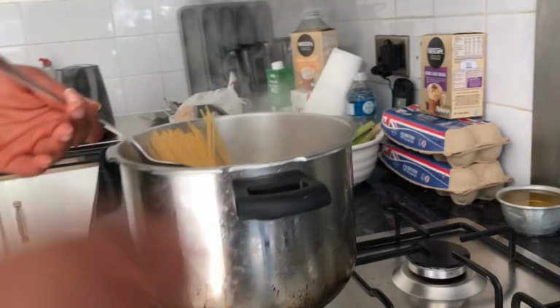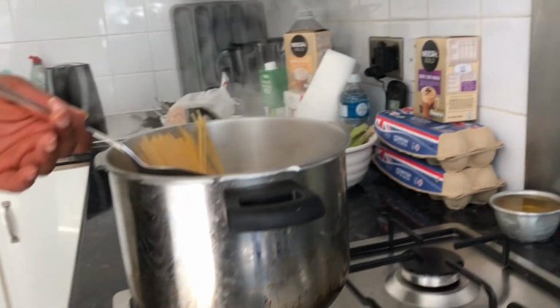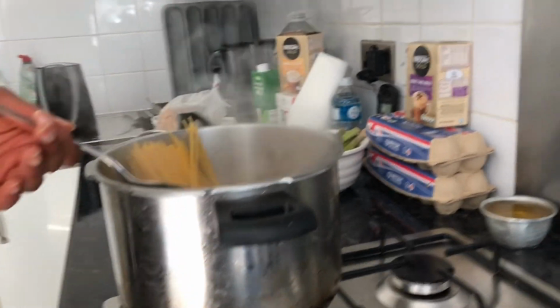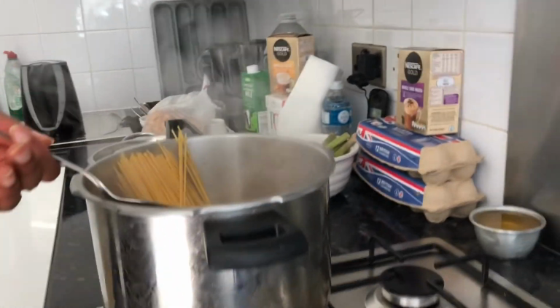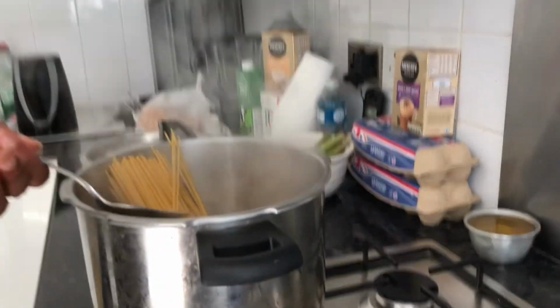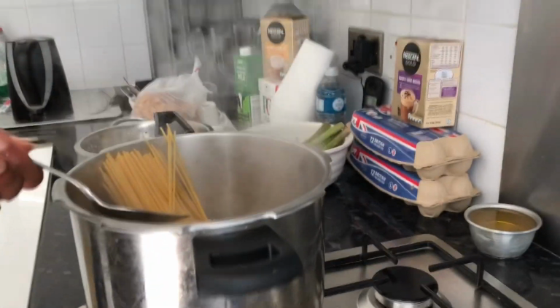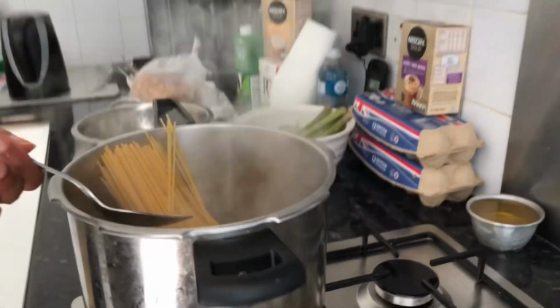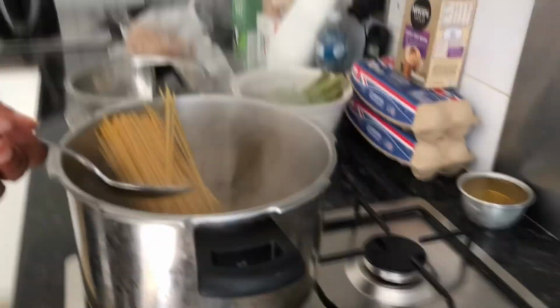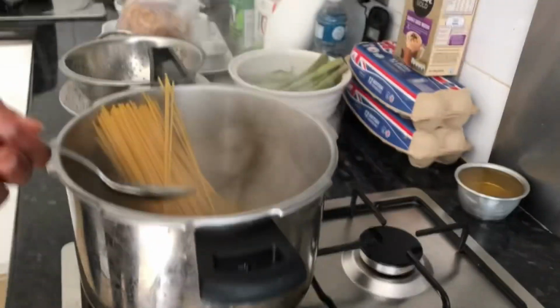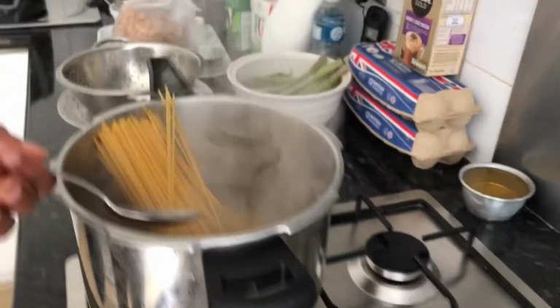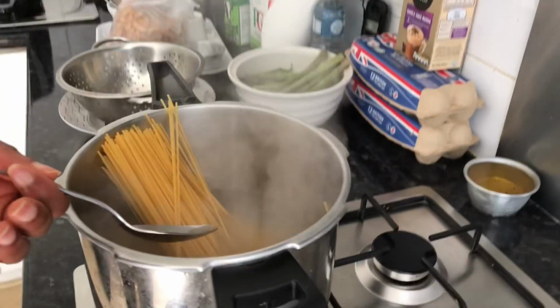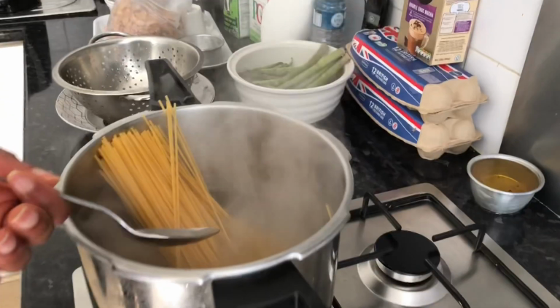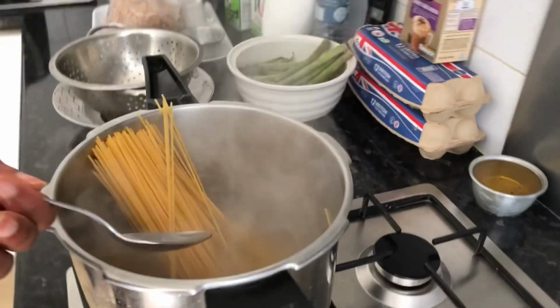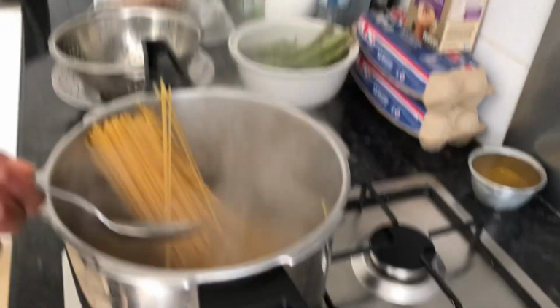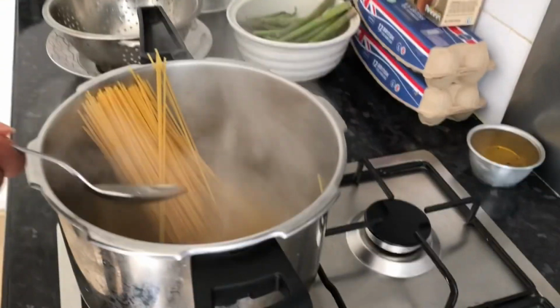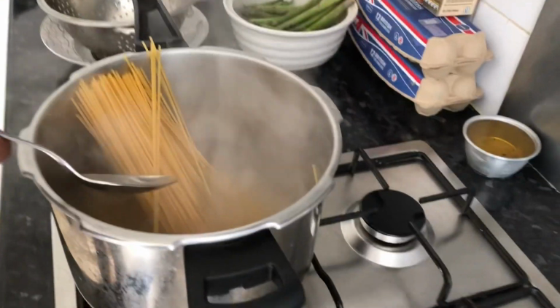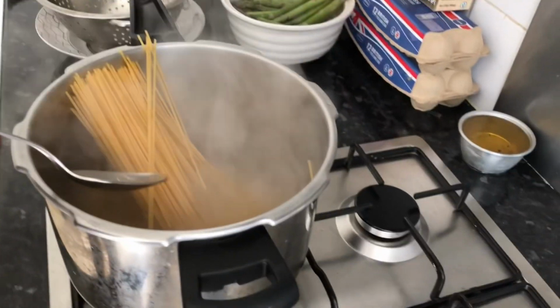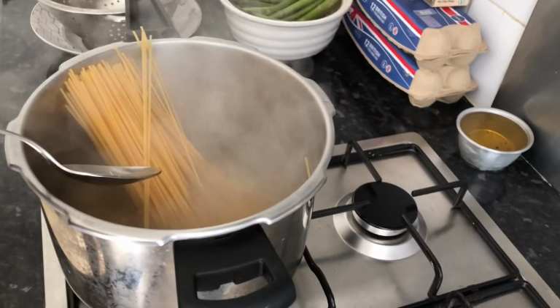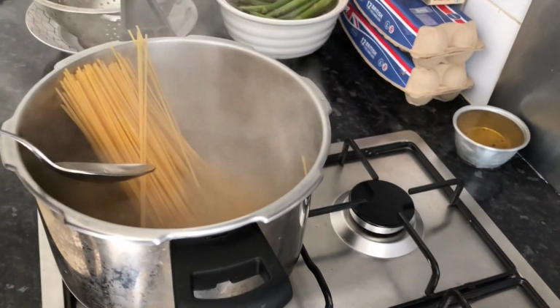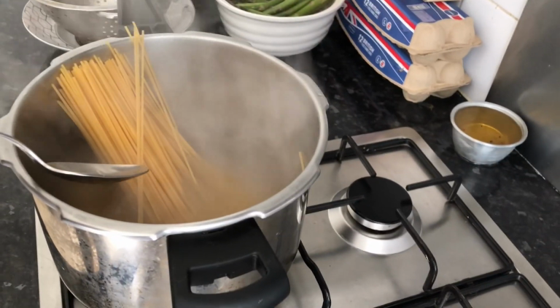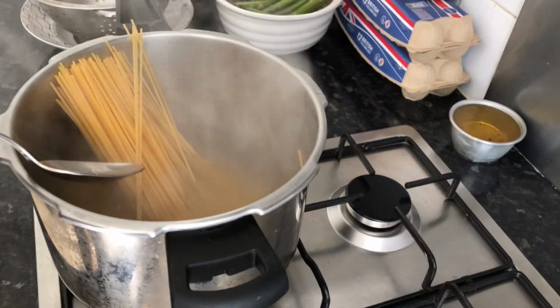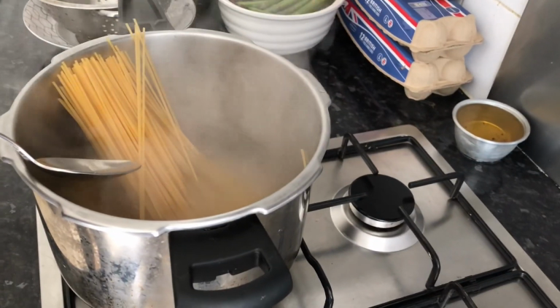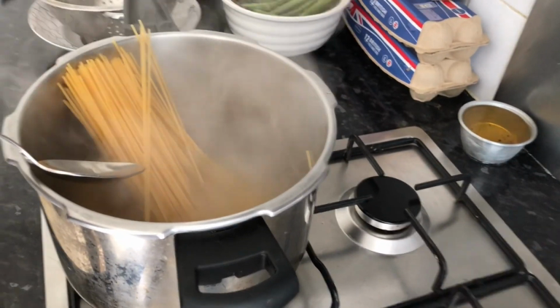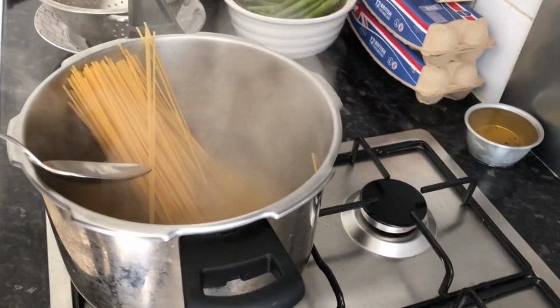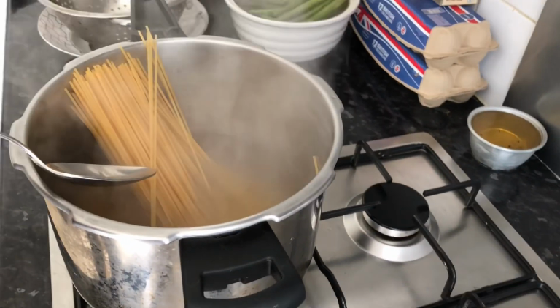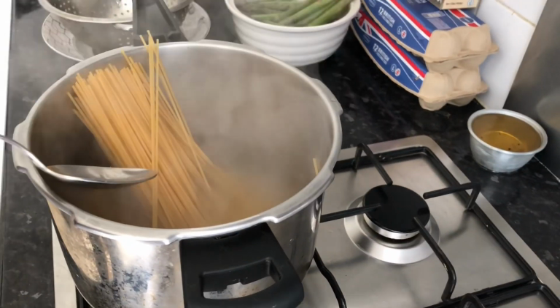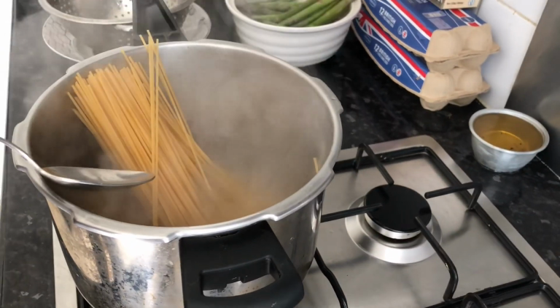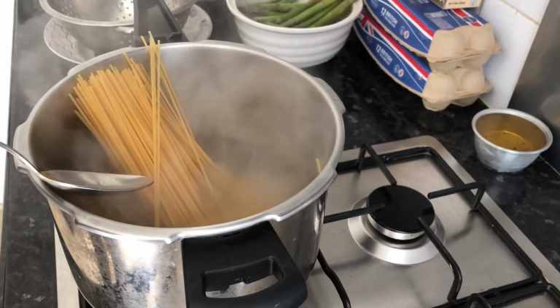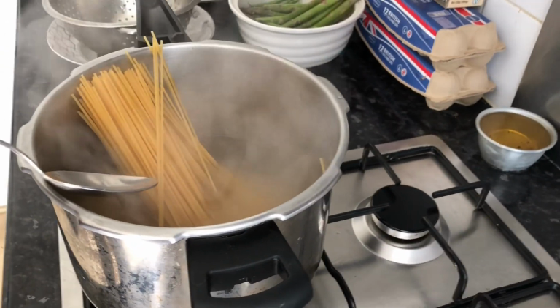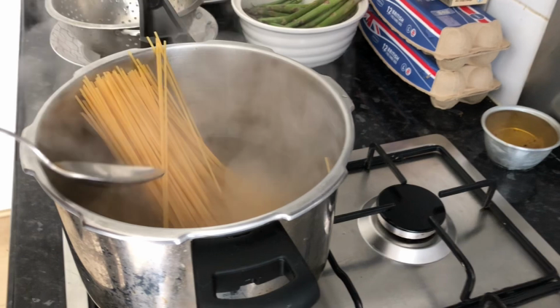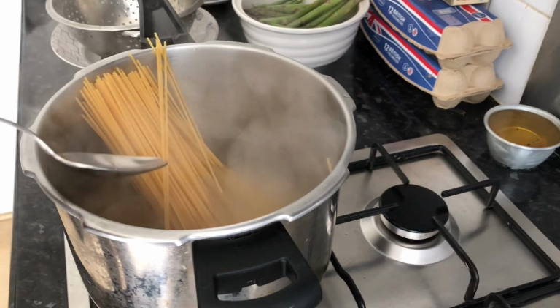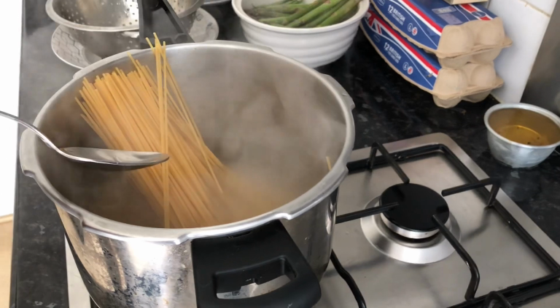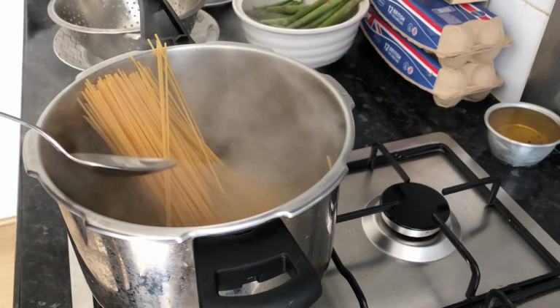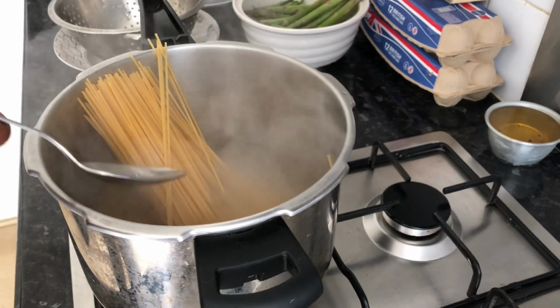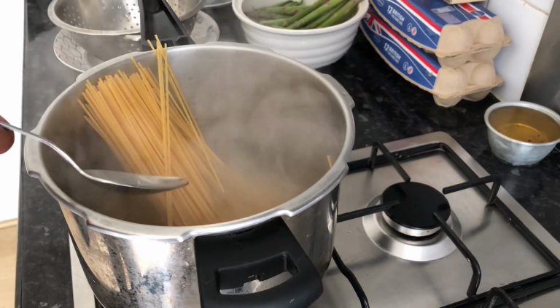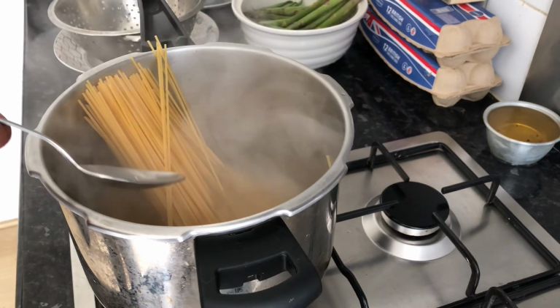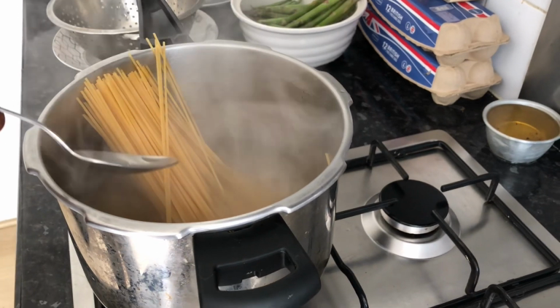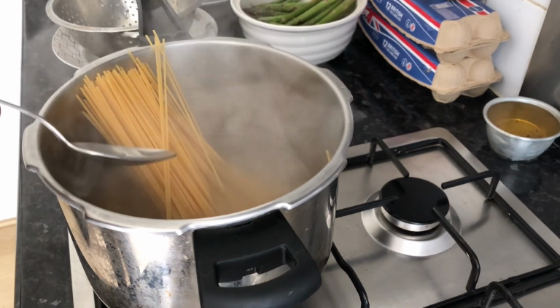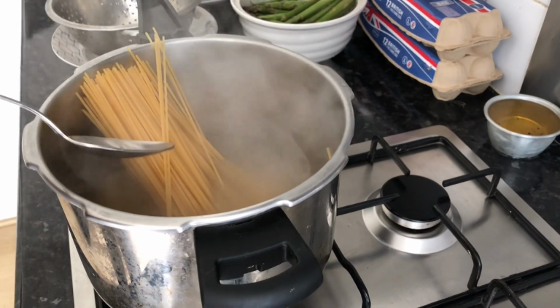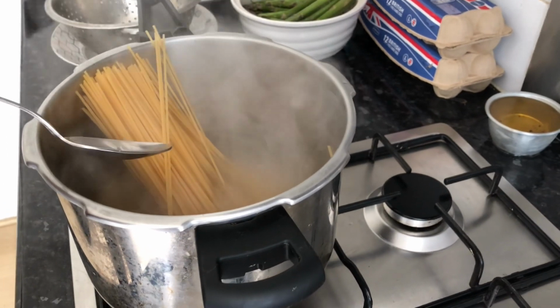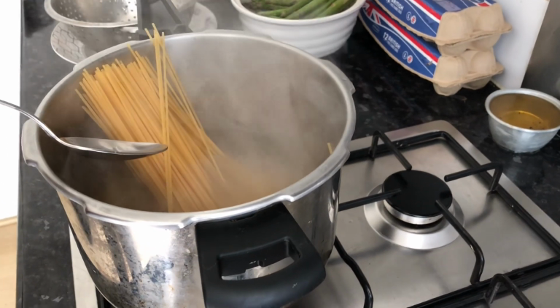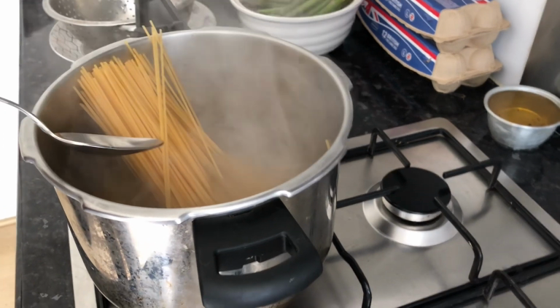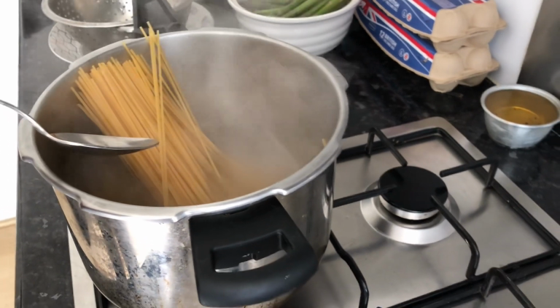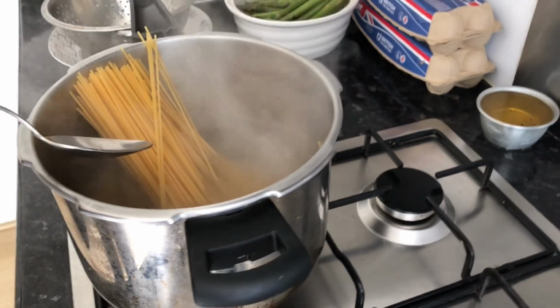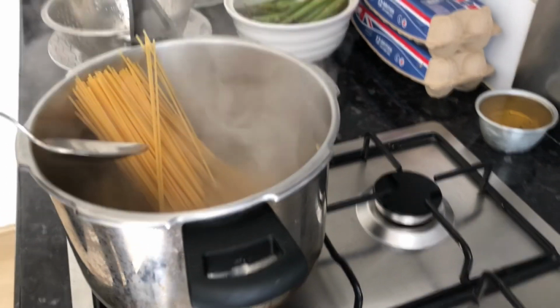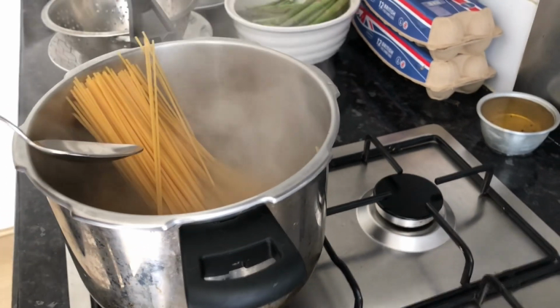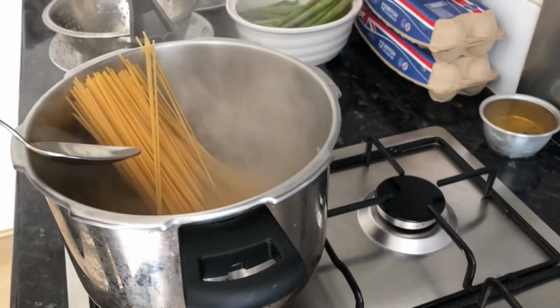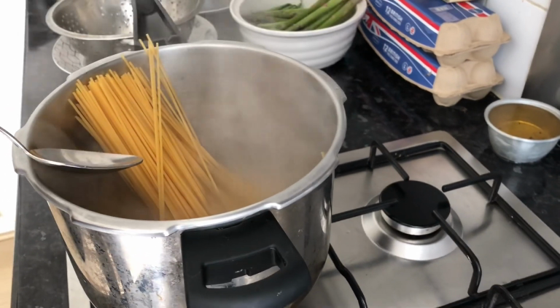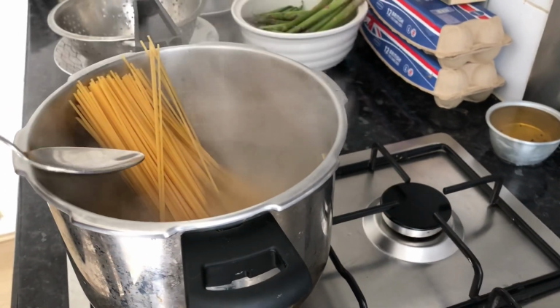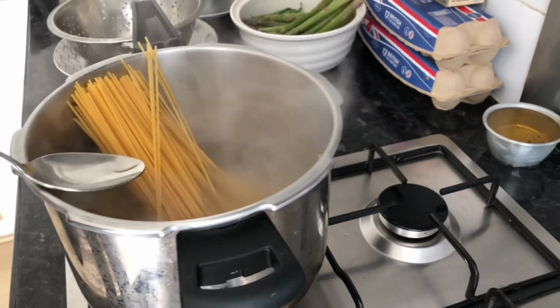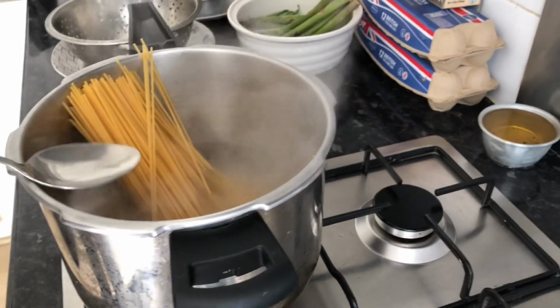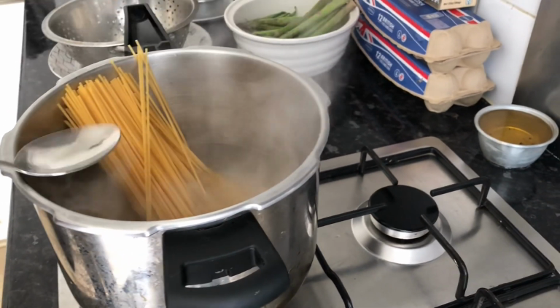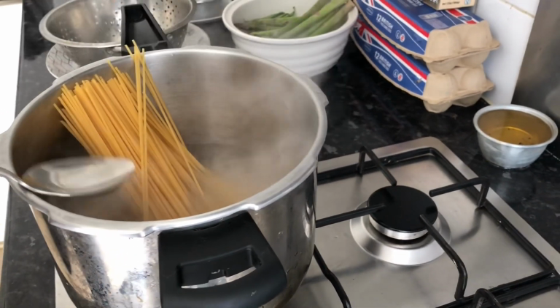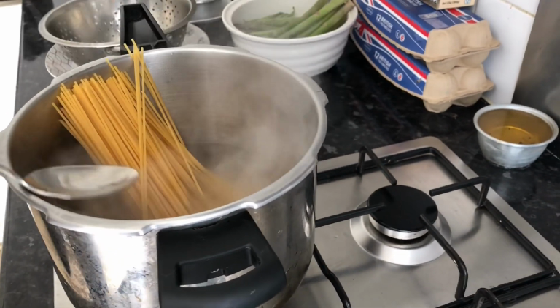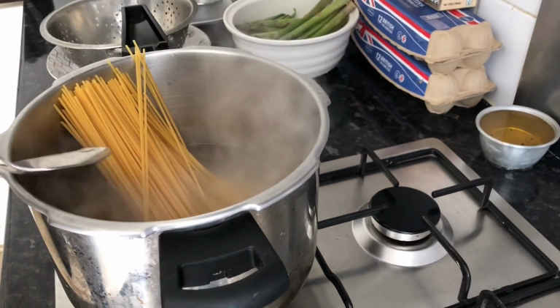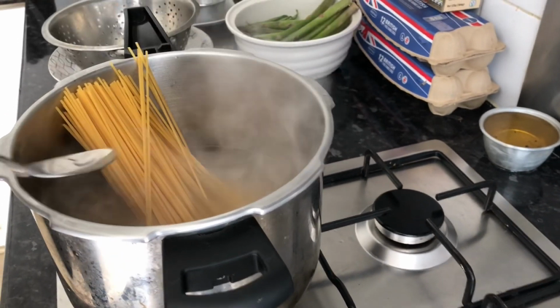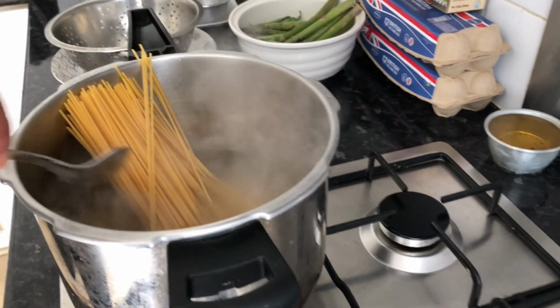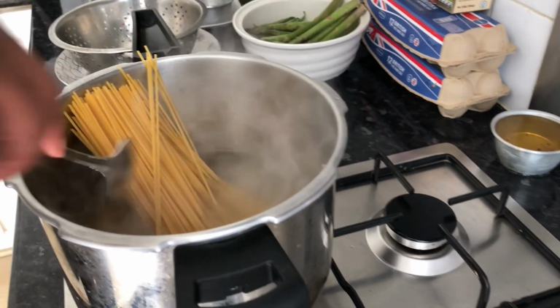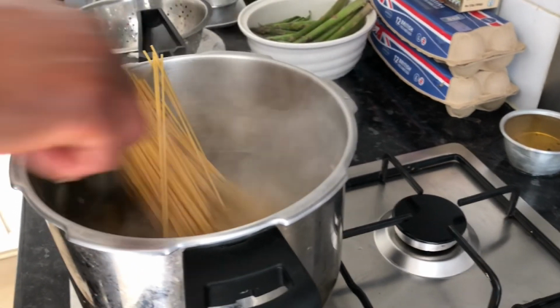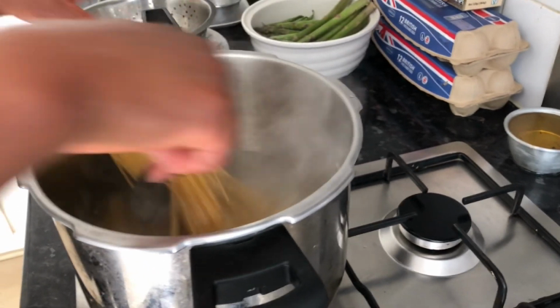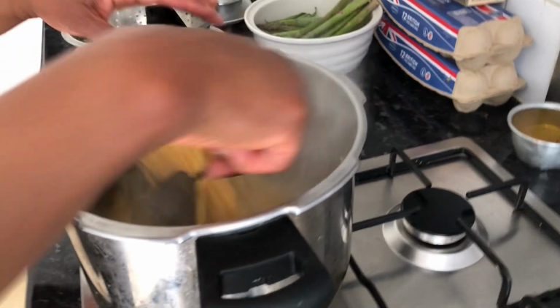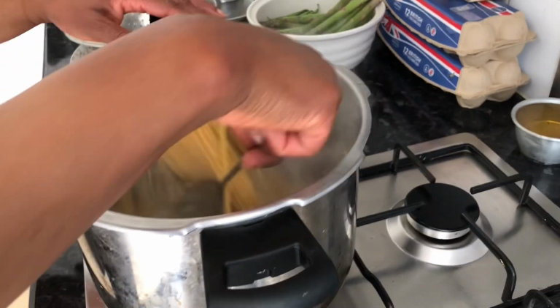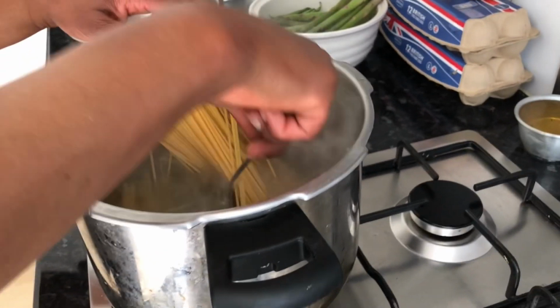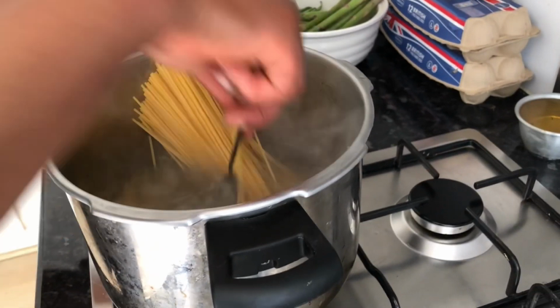The spaghetti is going into the water — we don't want to break it, so we just want the whole length. That's it.